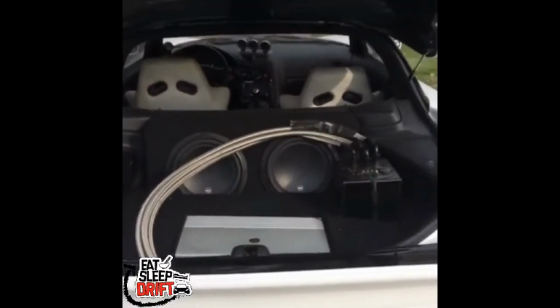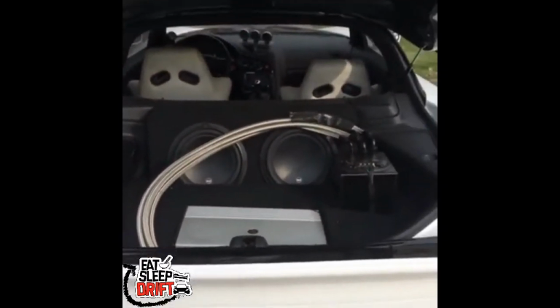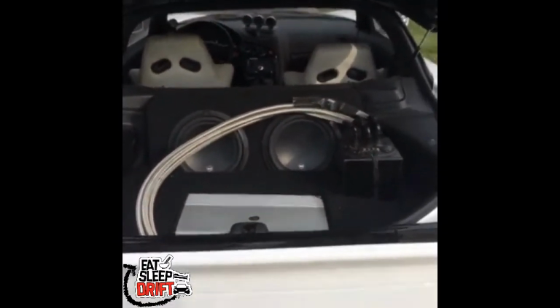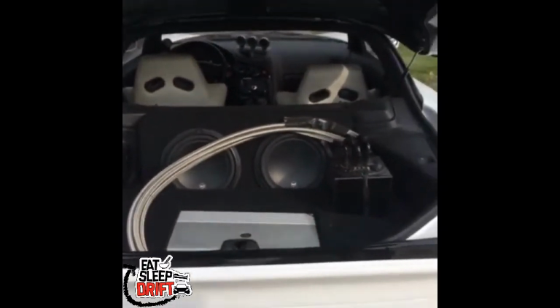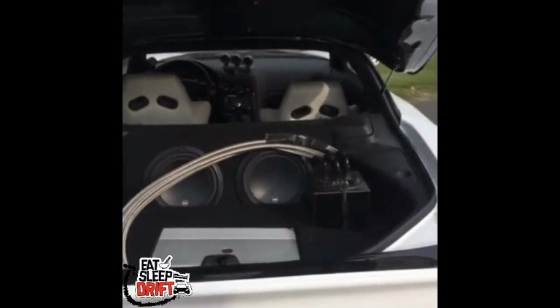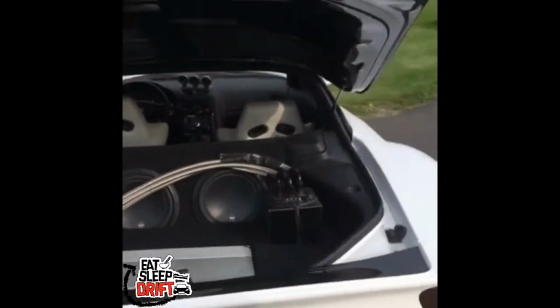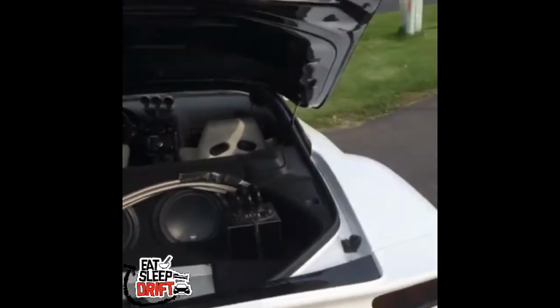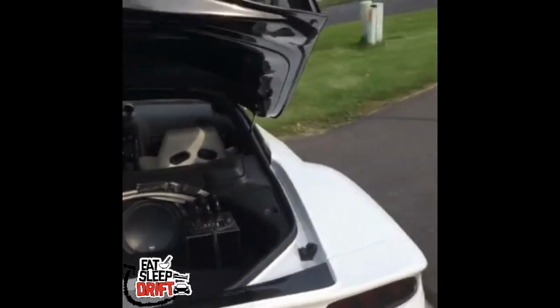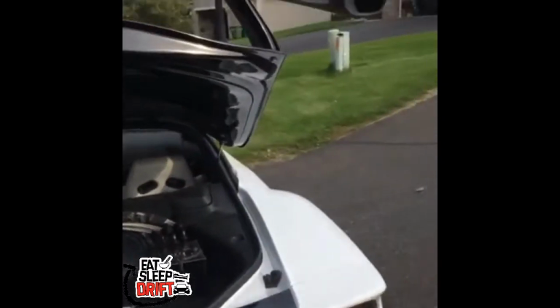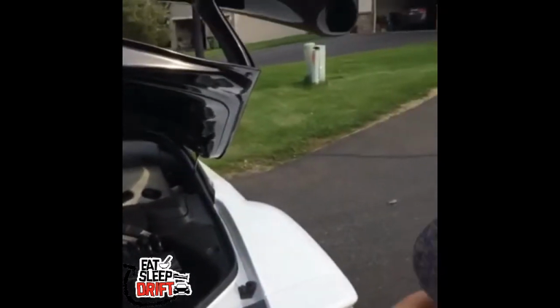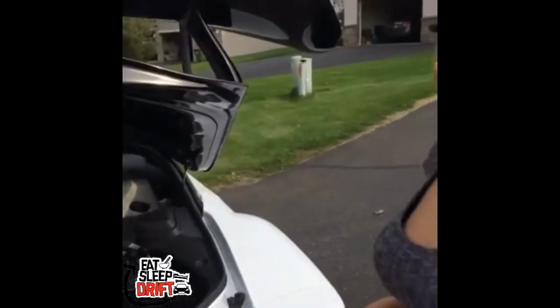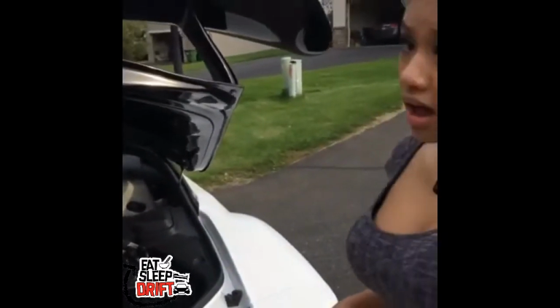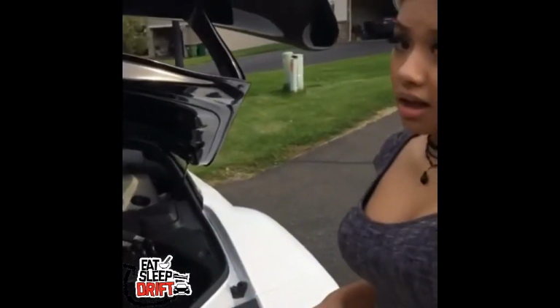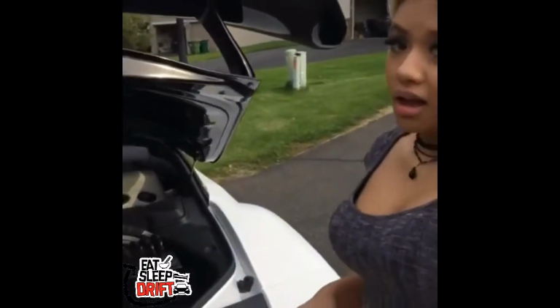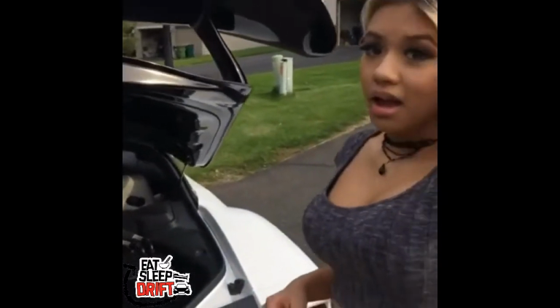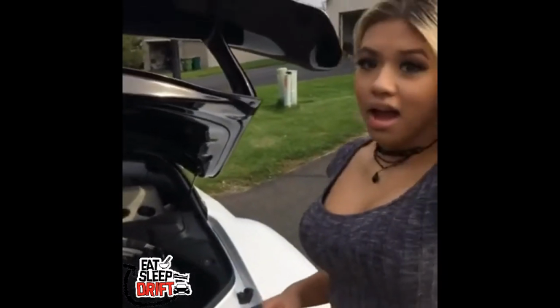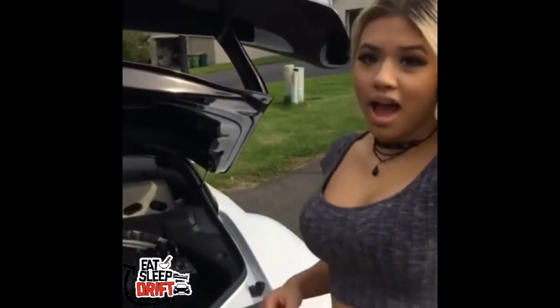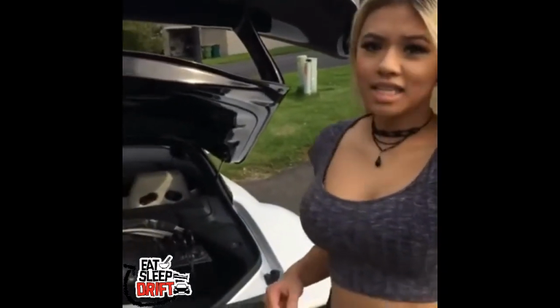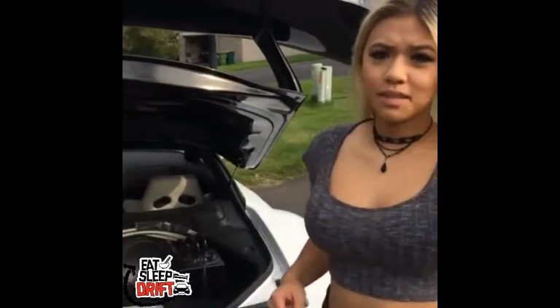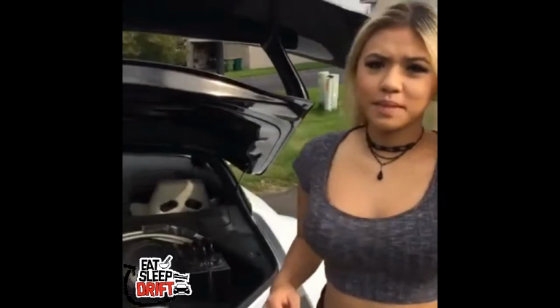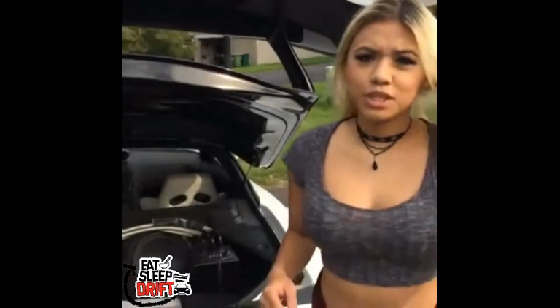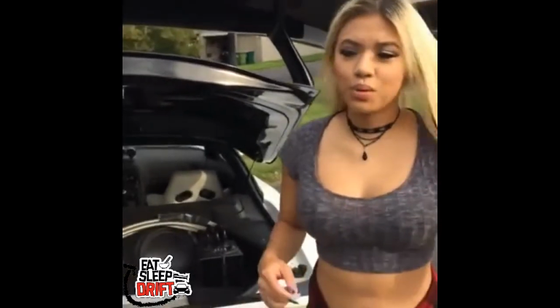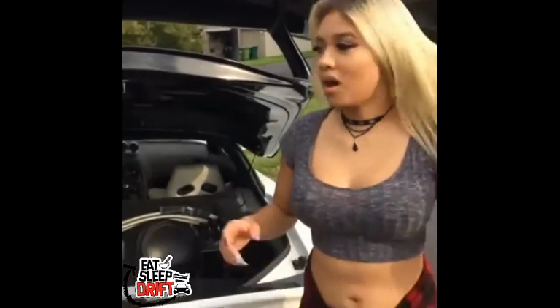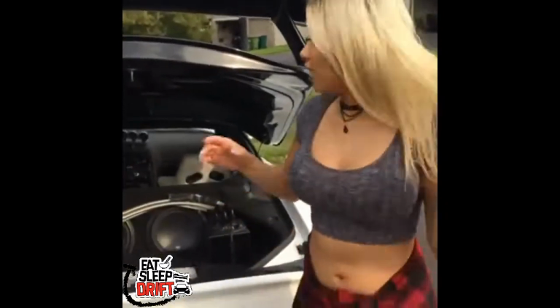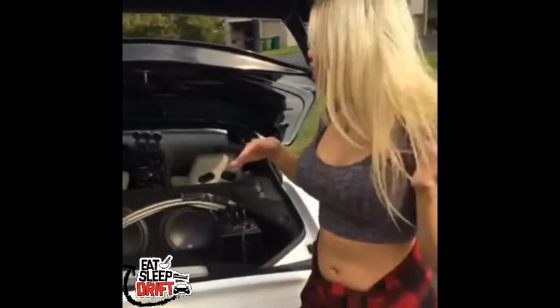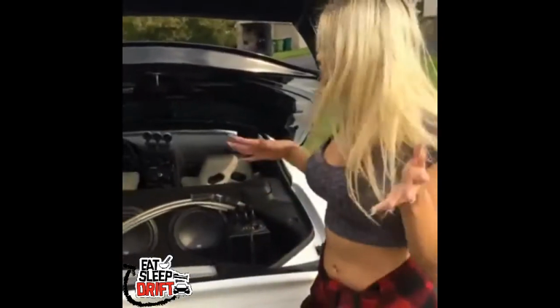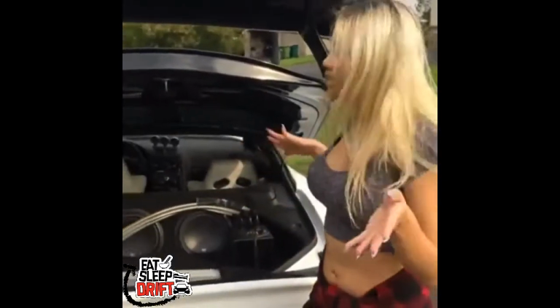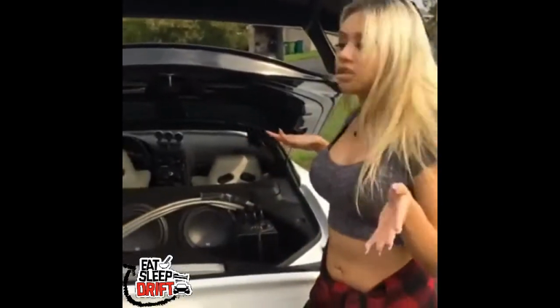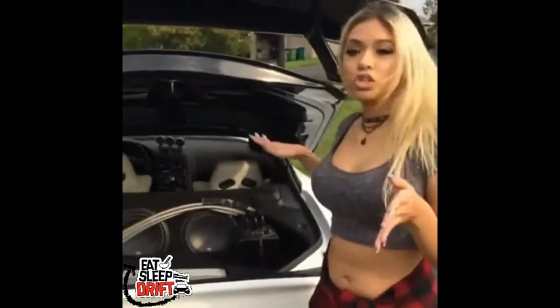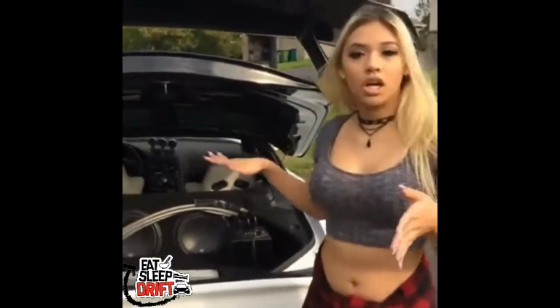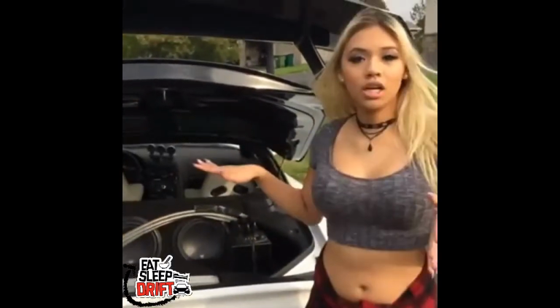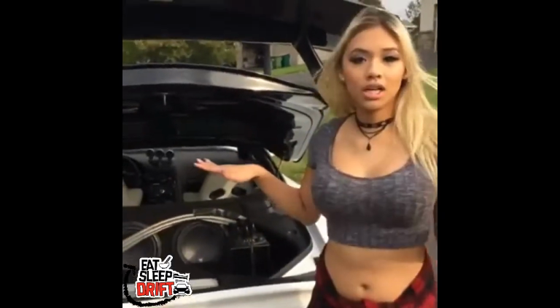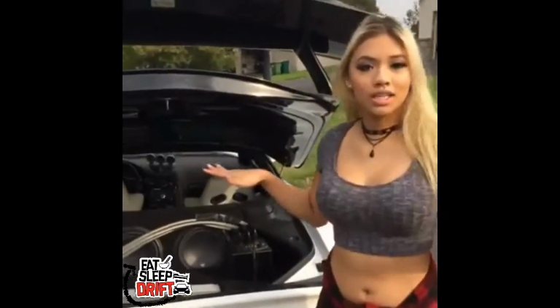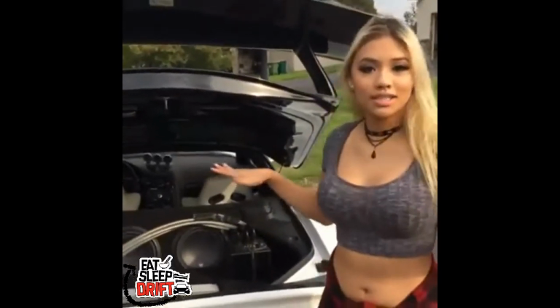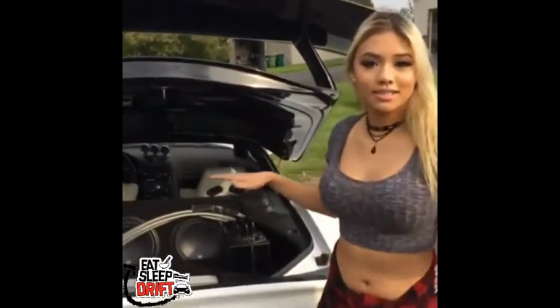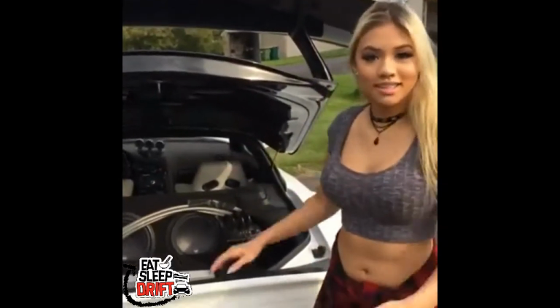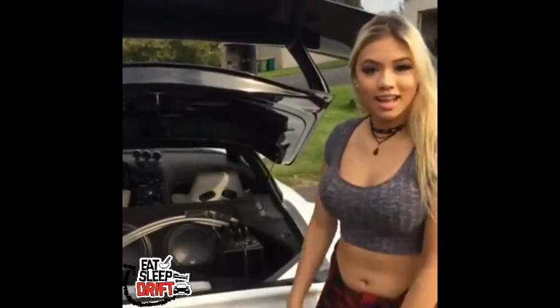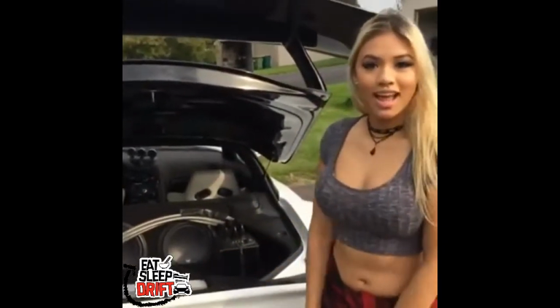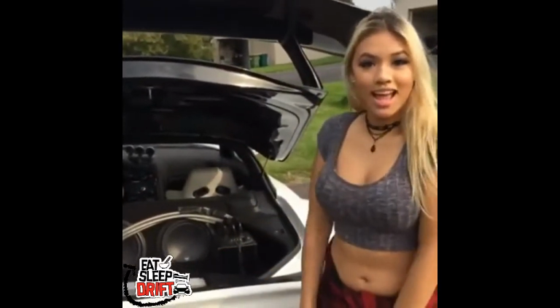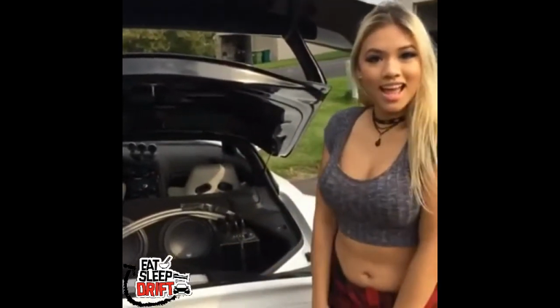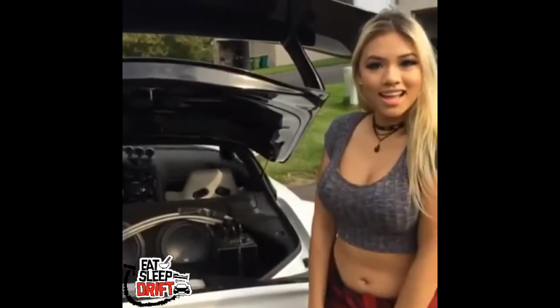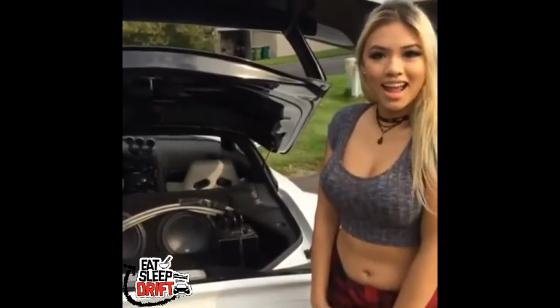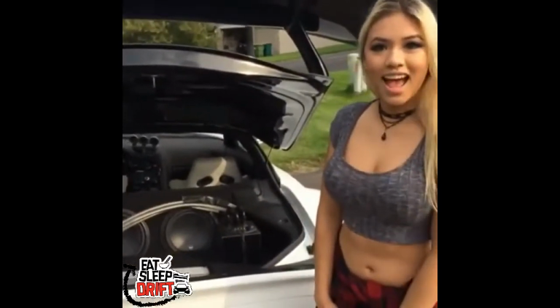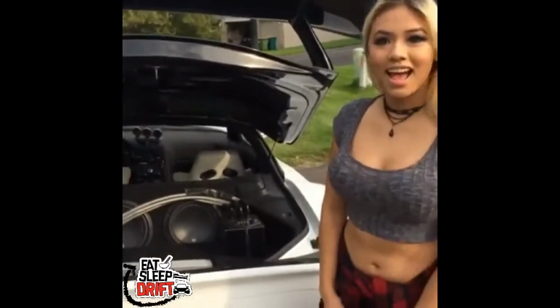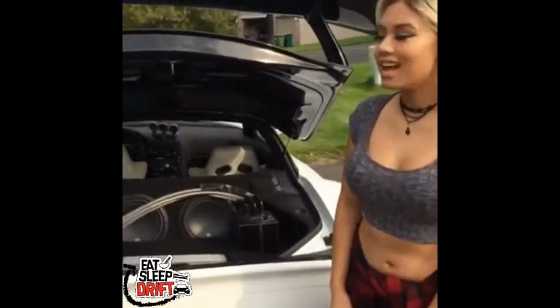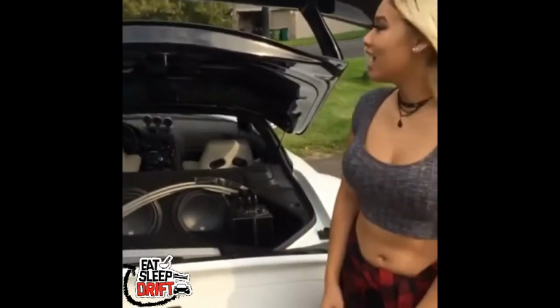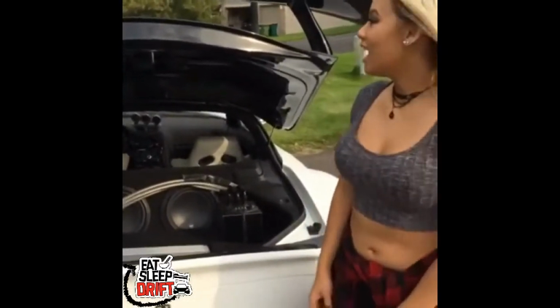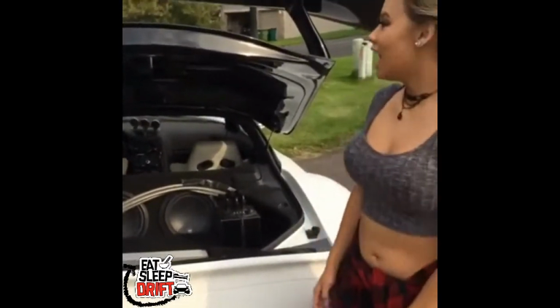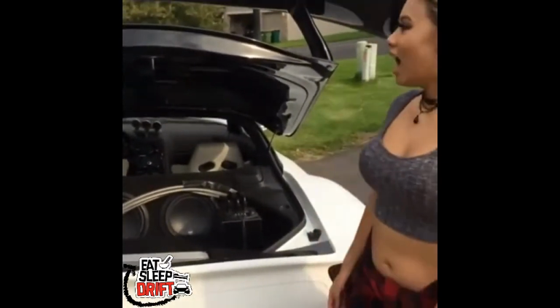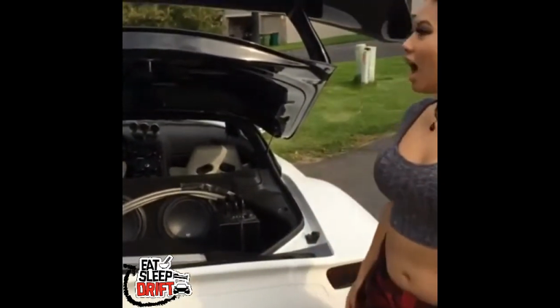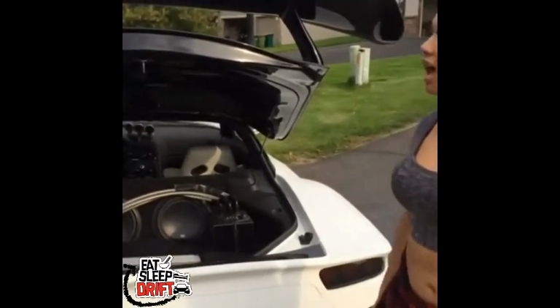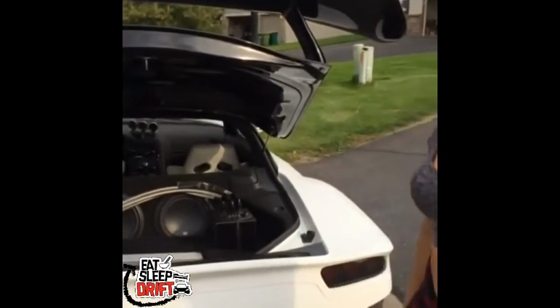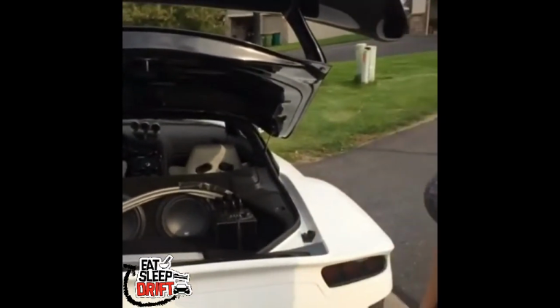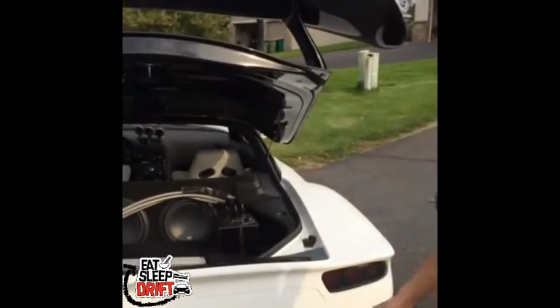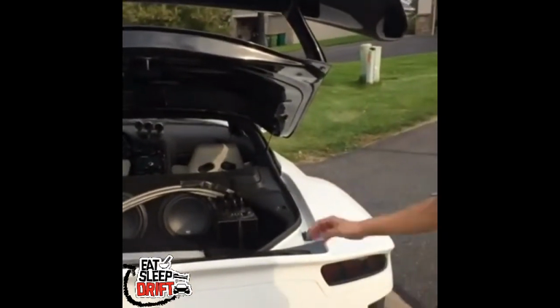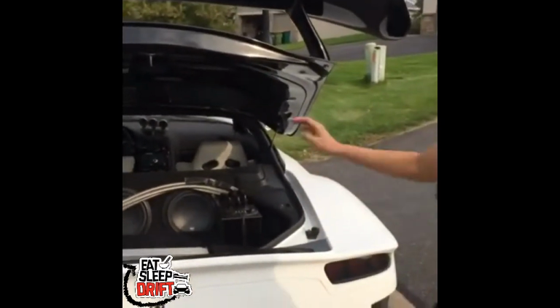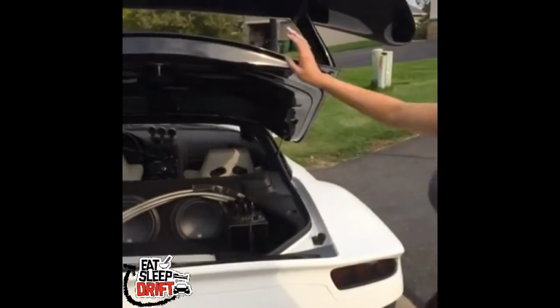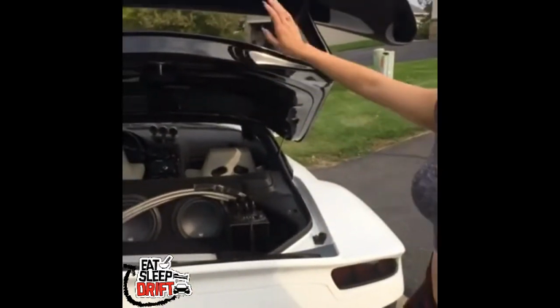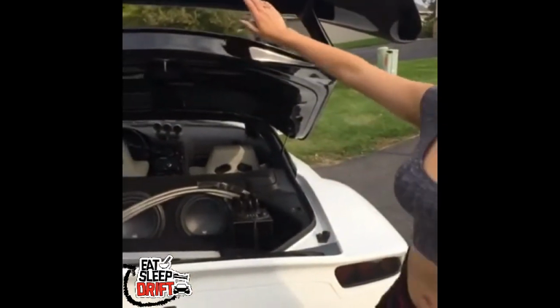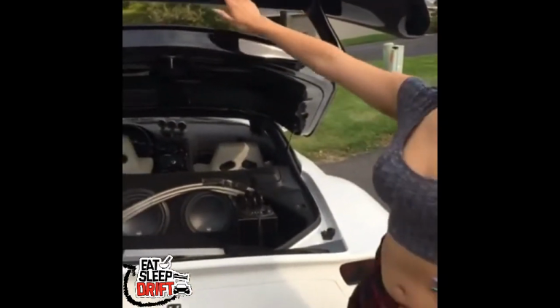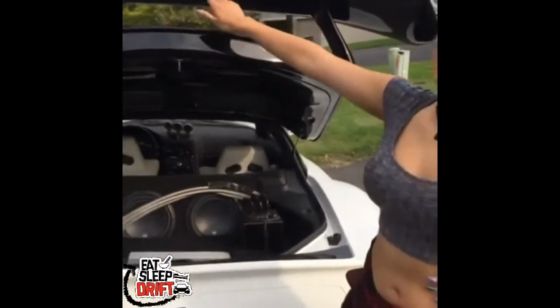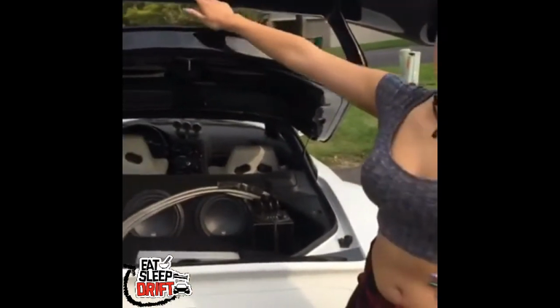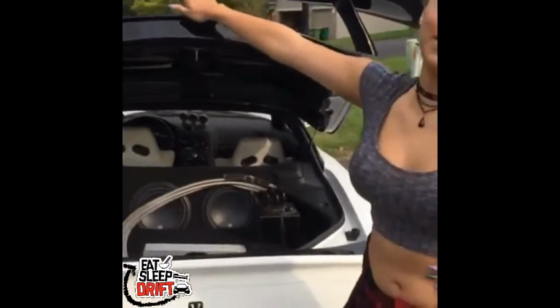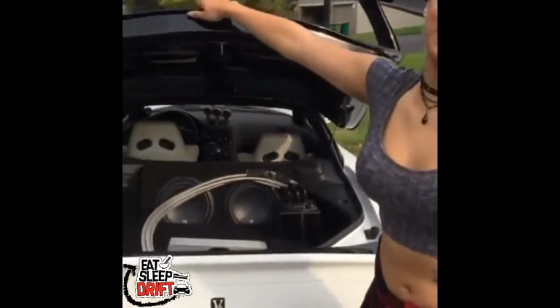There is an SV12 tucked in the trunk, and yeah, what else am I supposed to tell you?